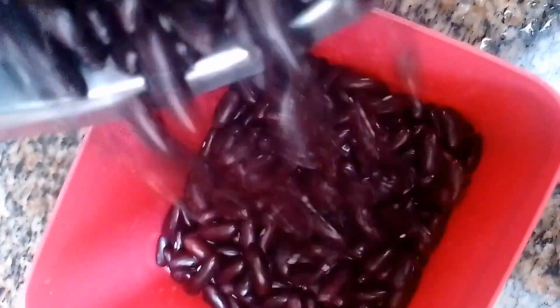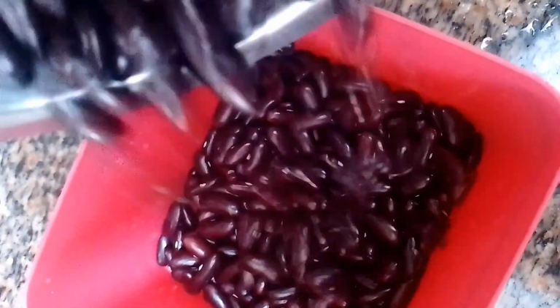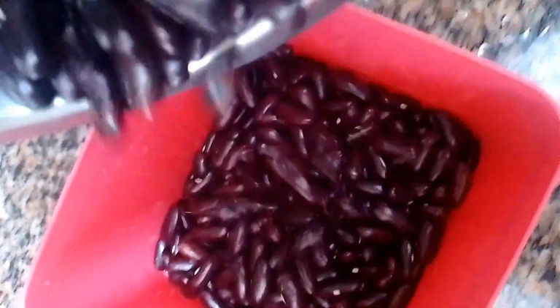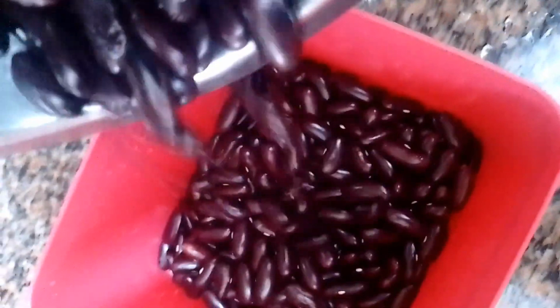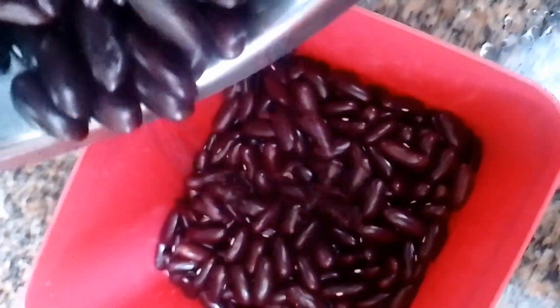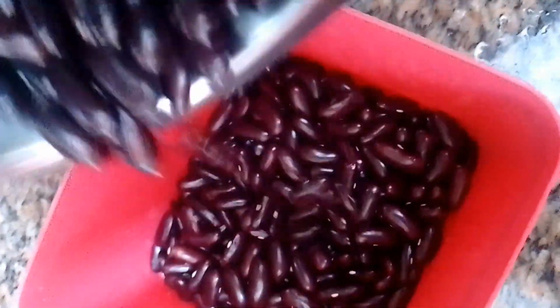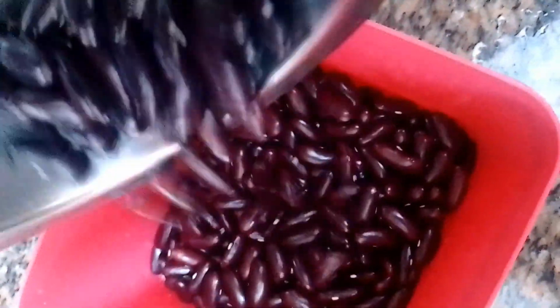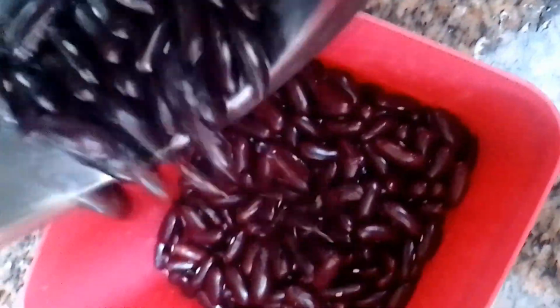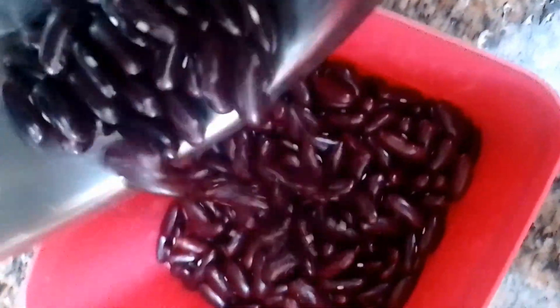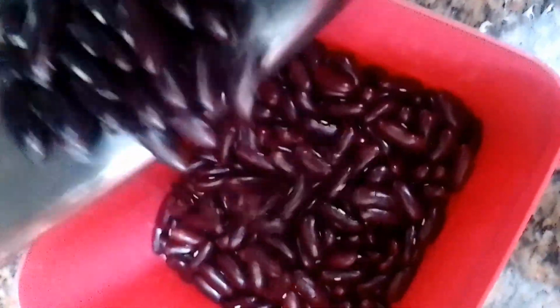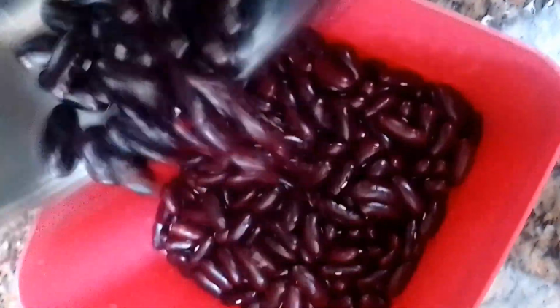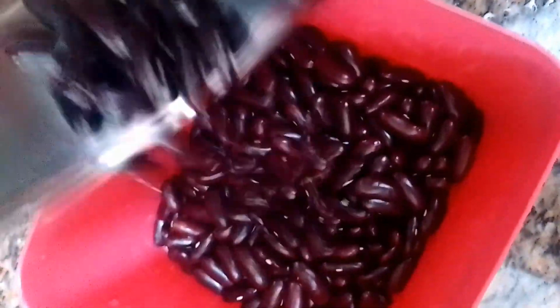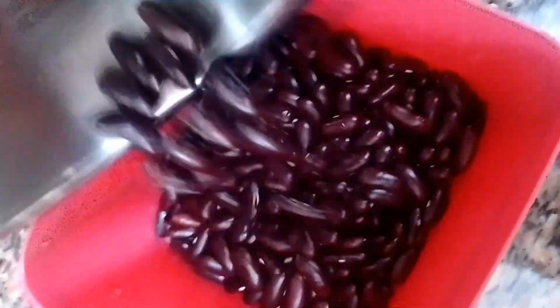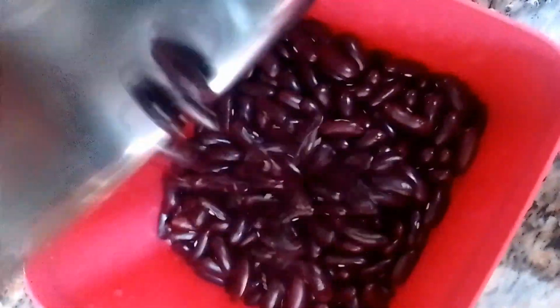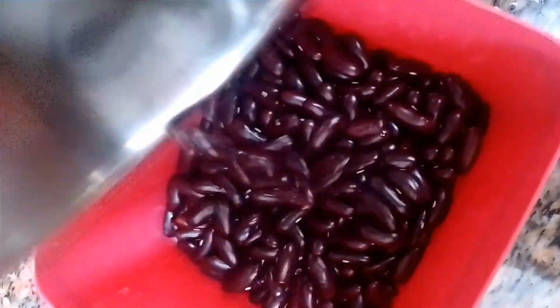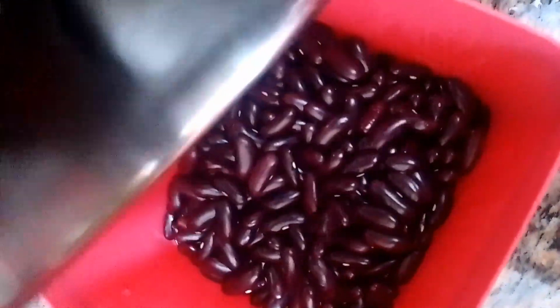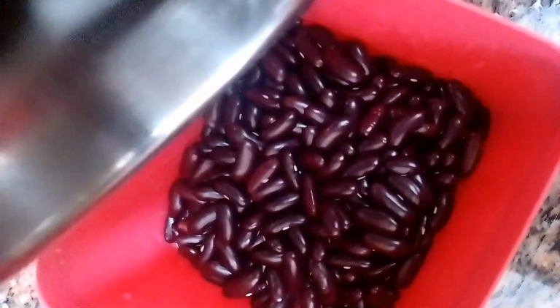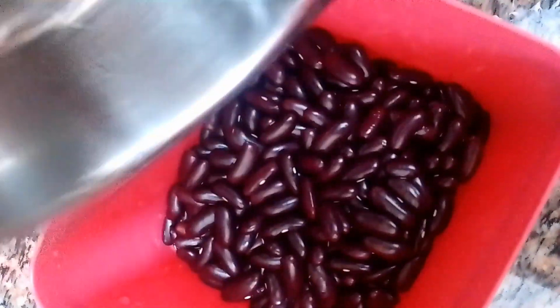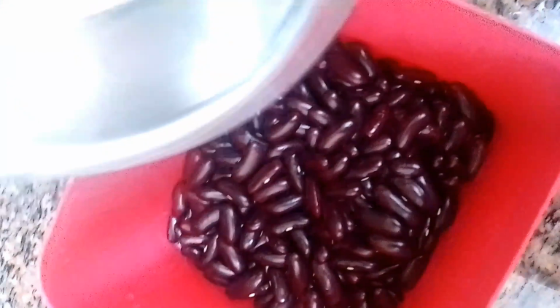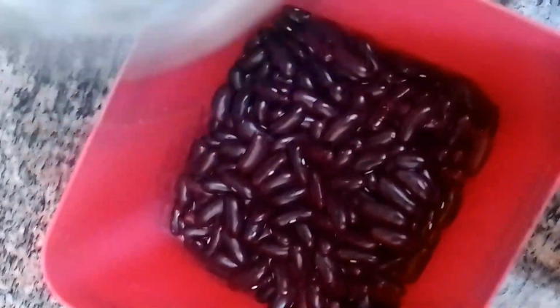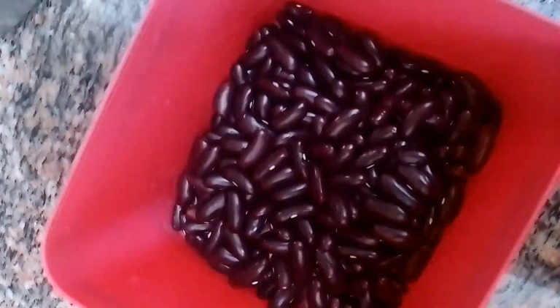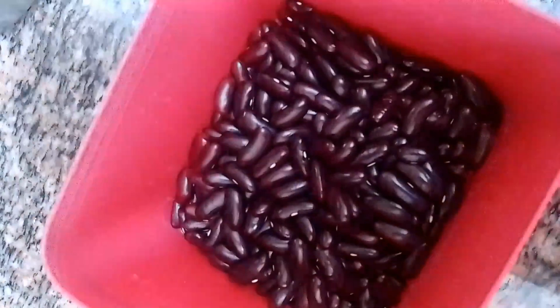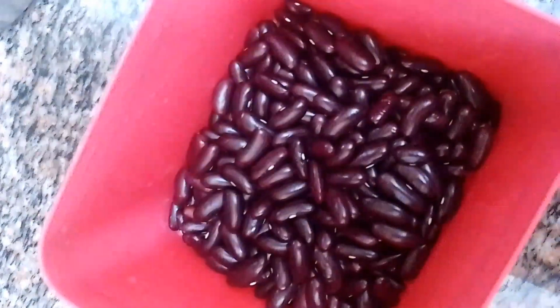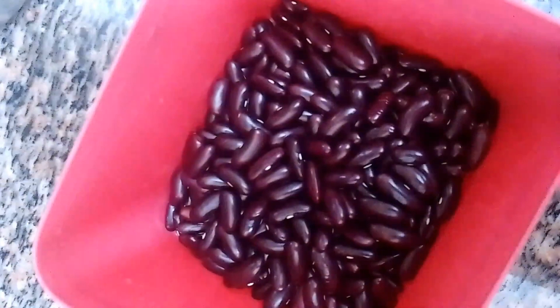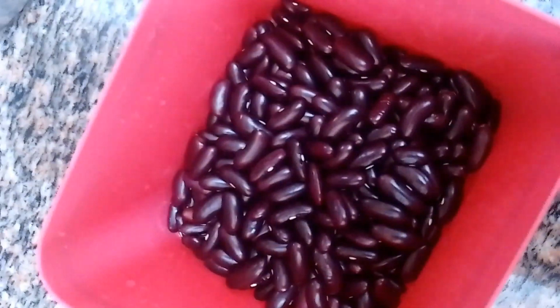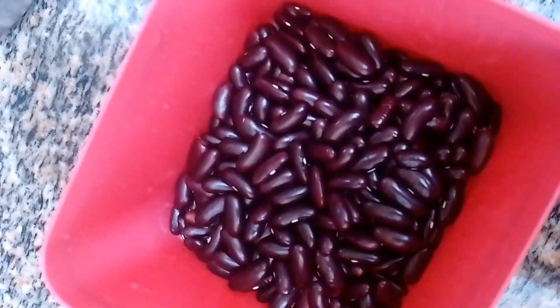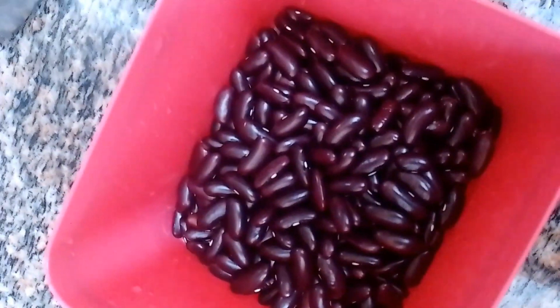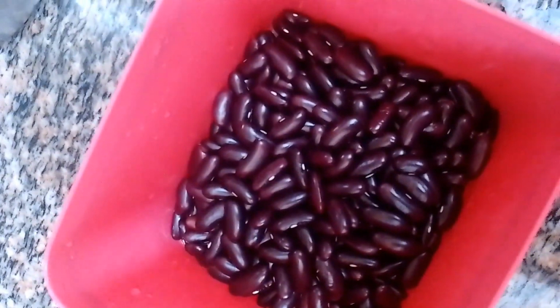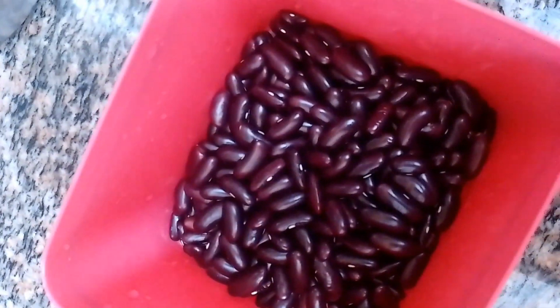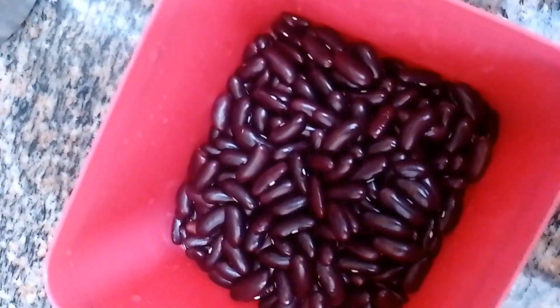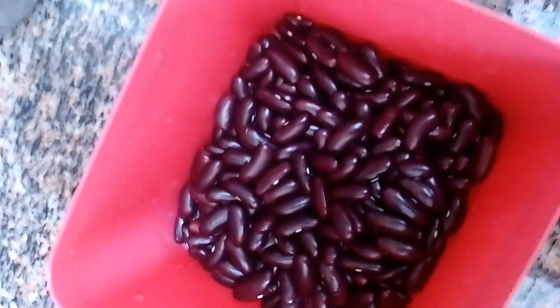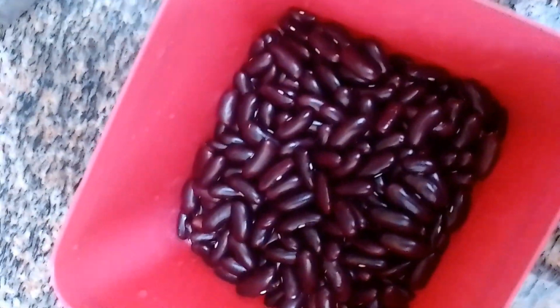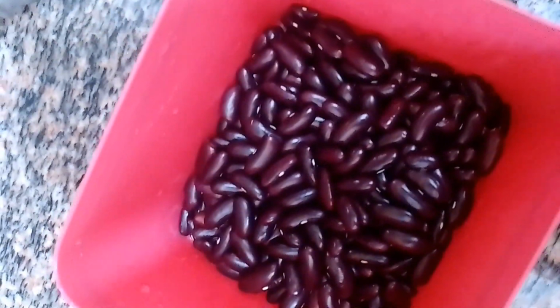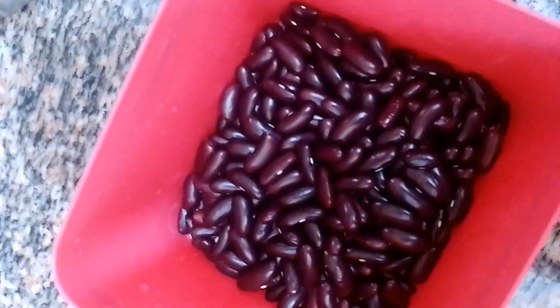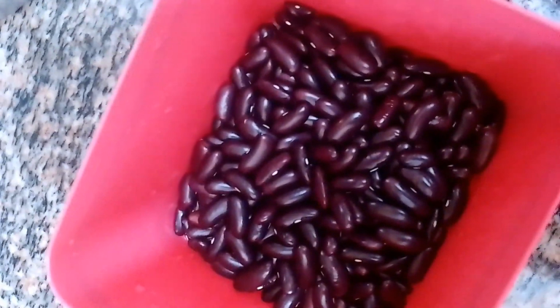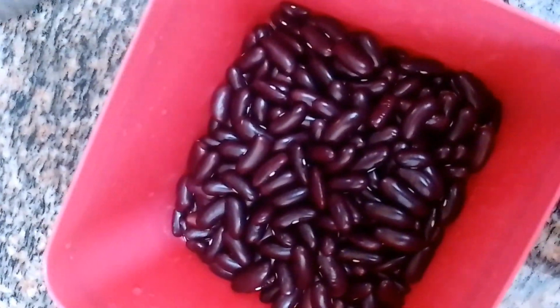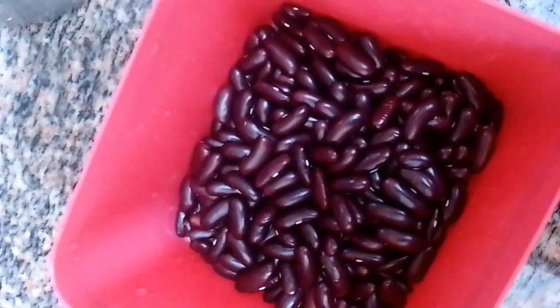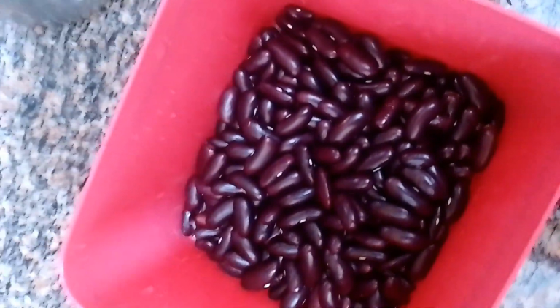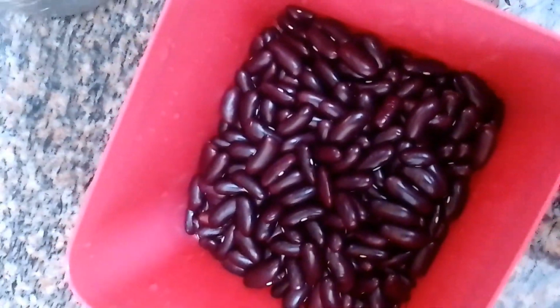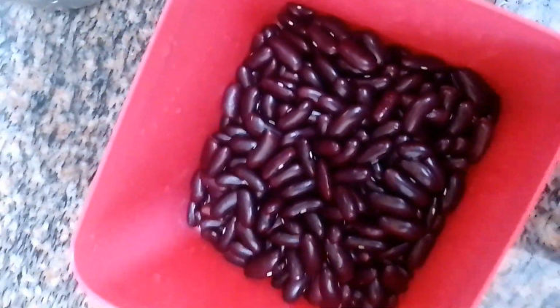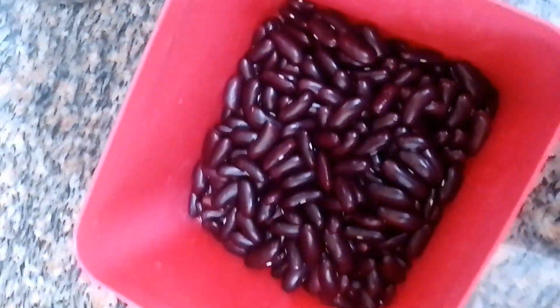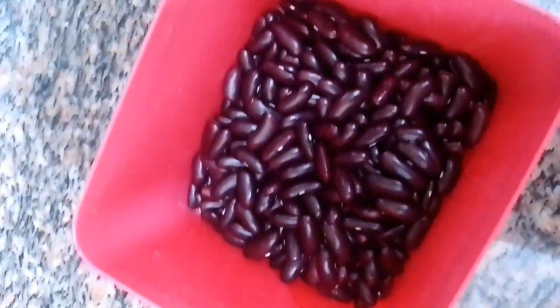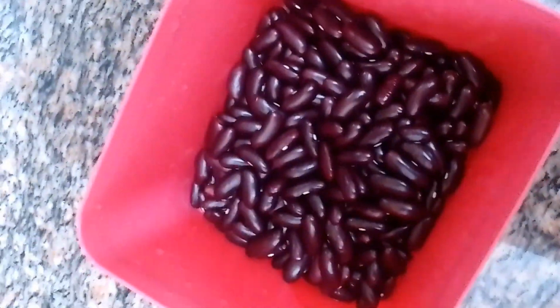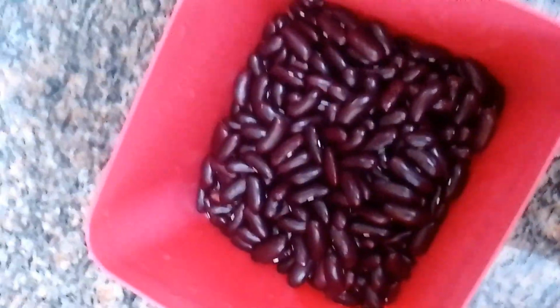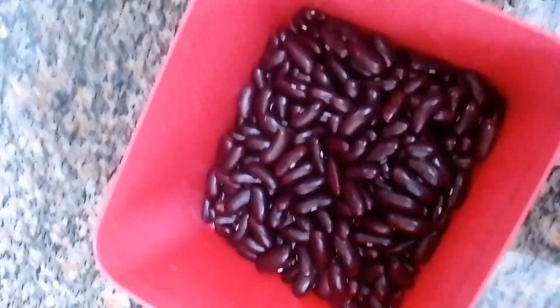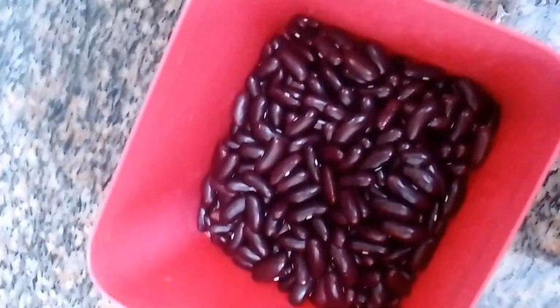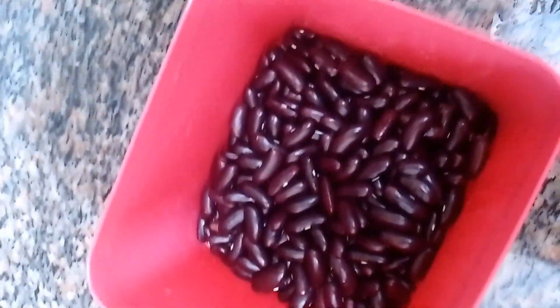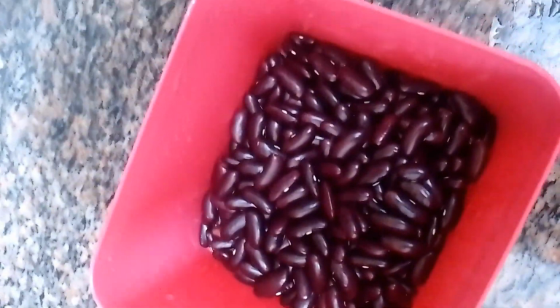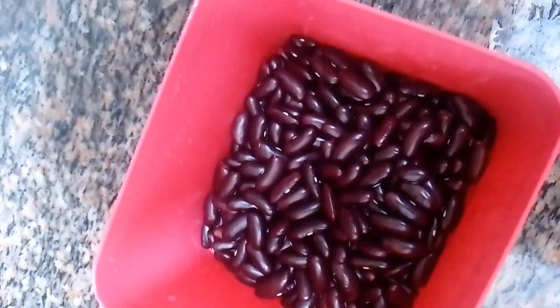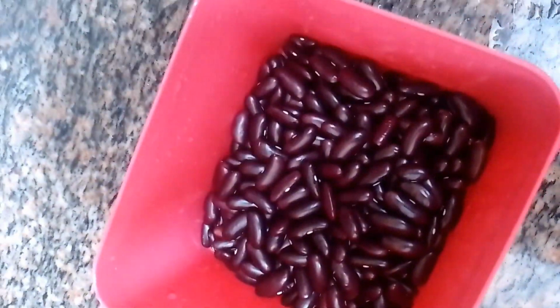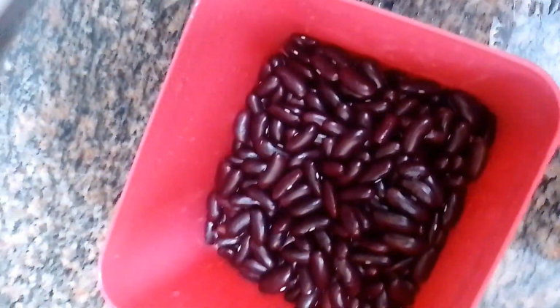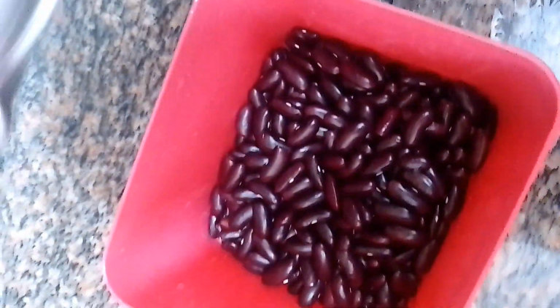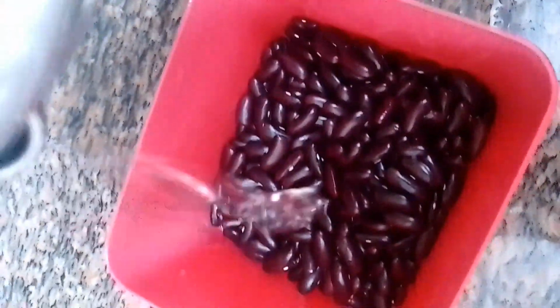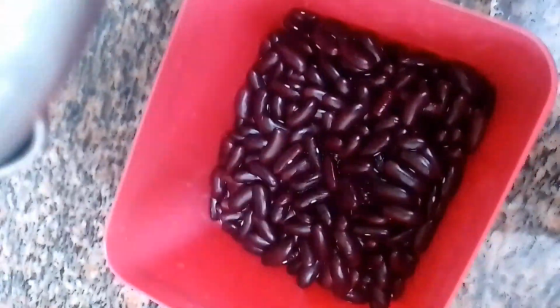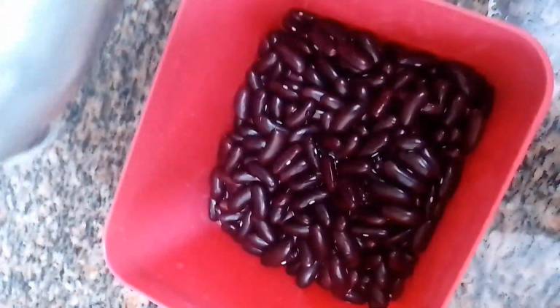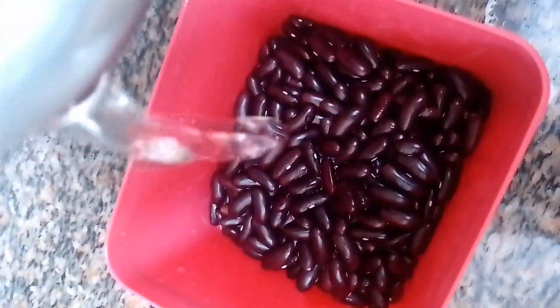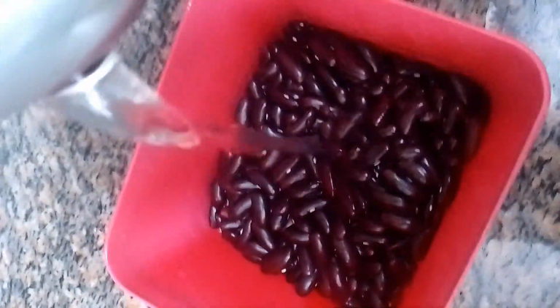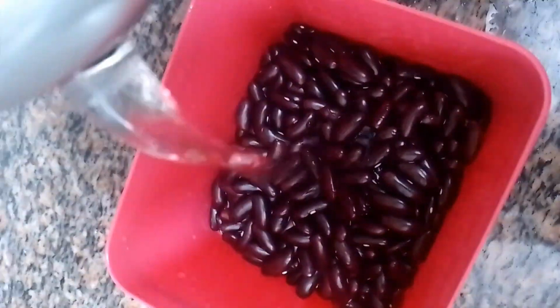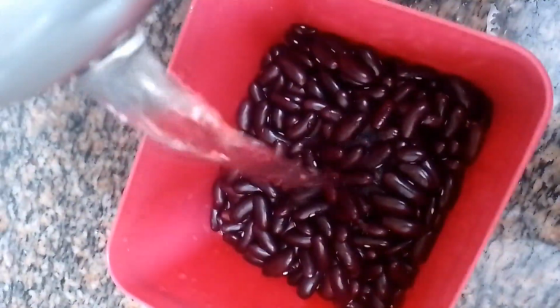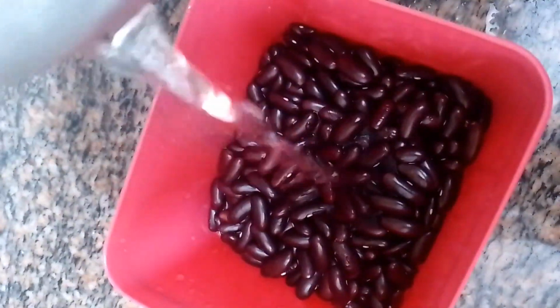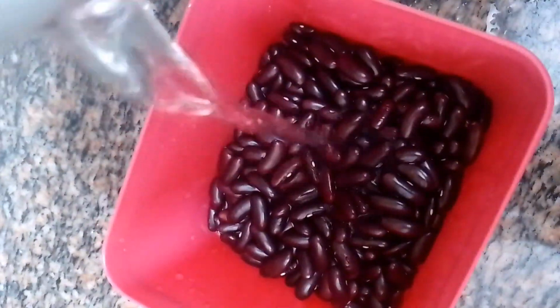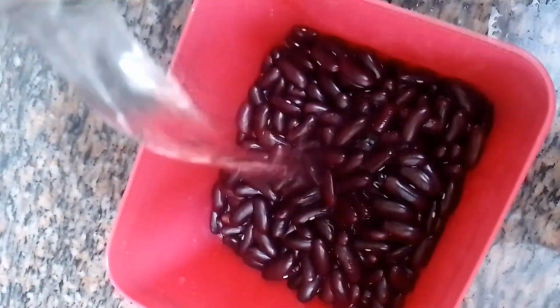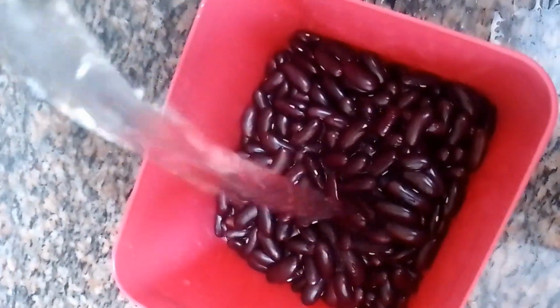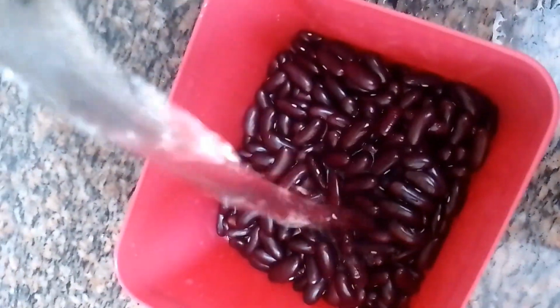Let's see a good gravy with kidney beans. This is chapati, puri, idli, dosa — this is a good side dish.